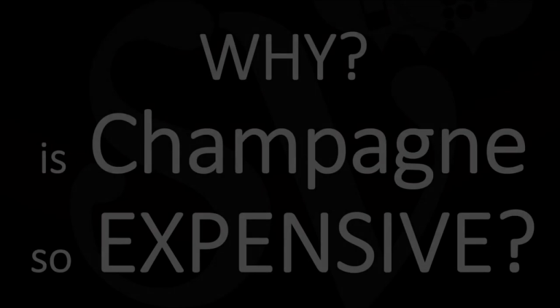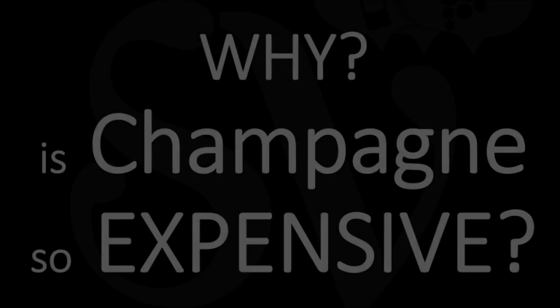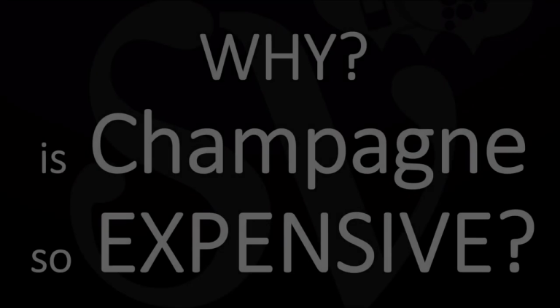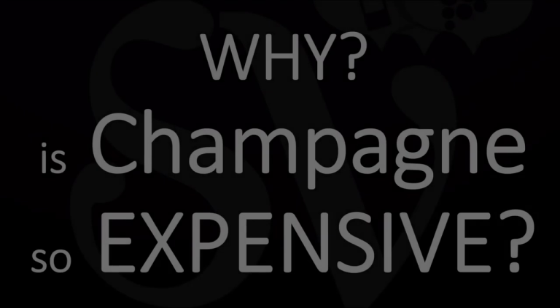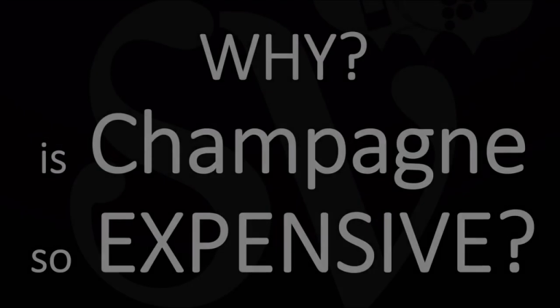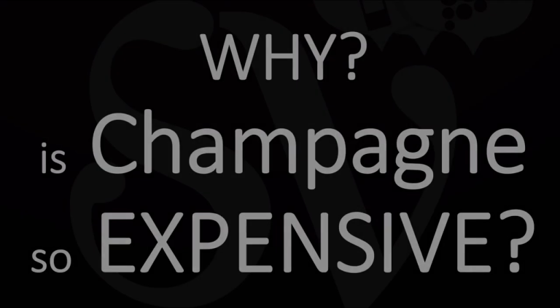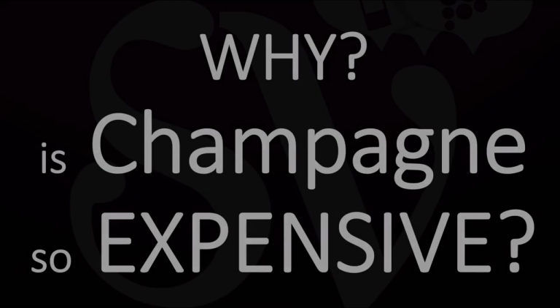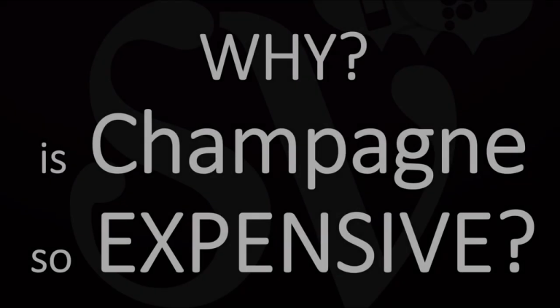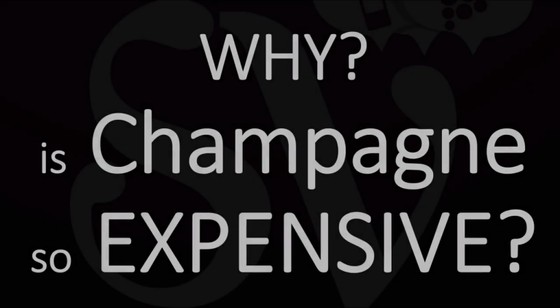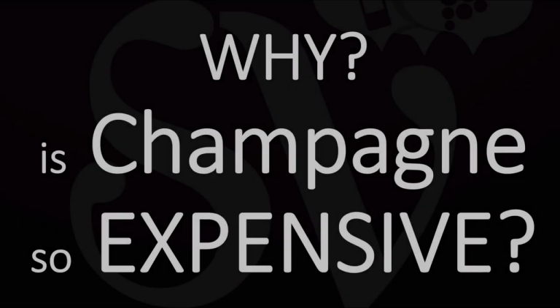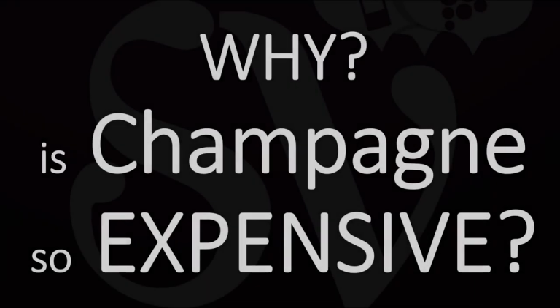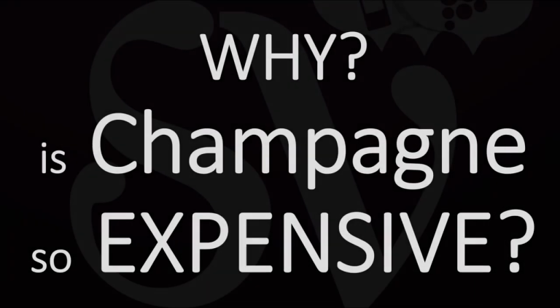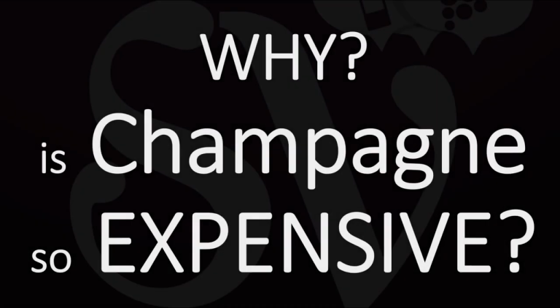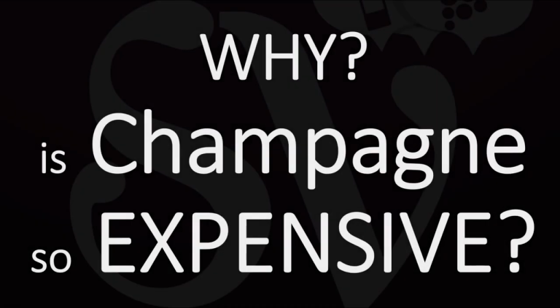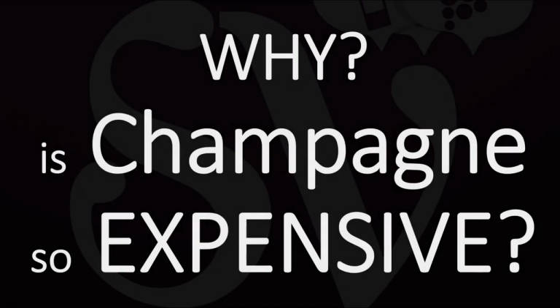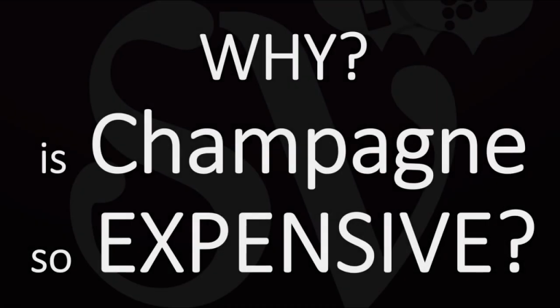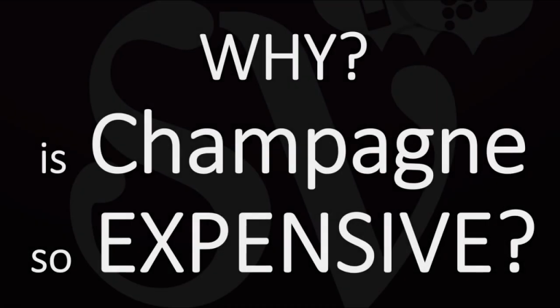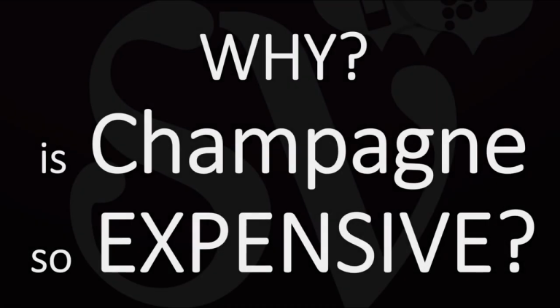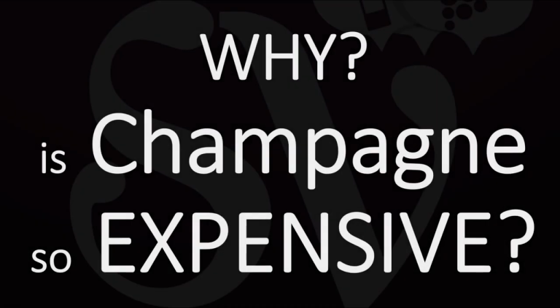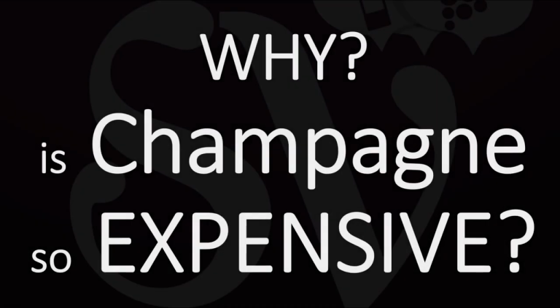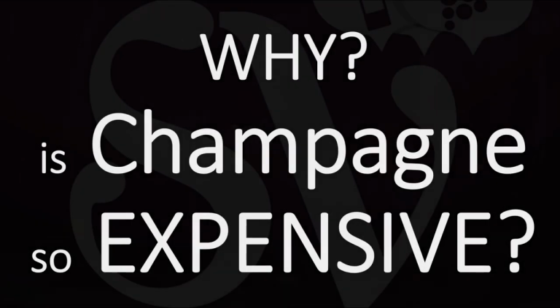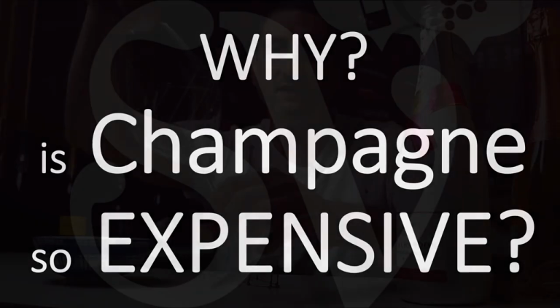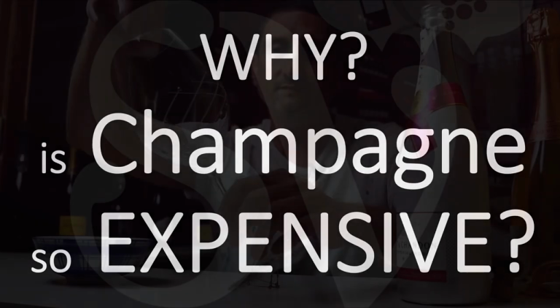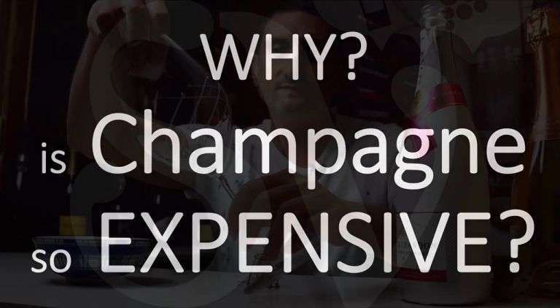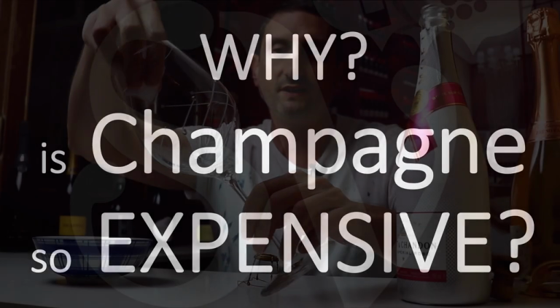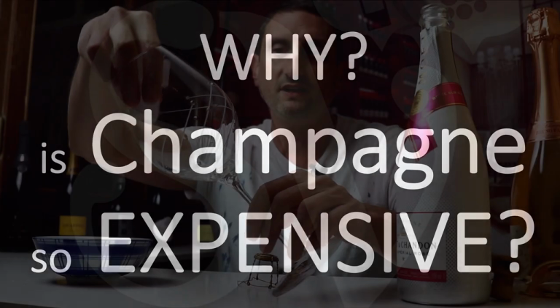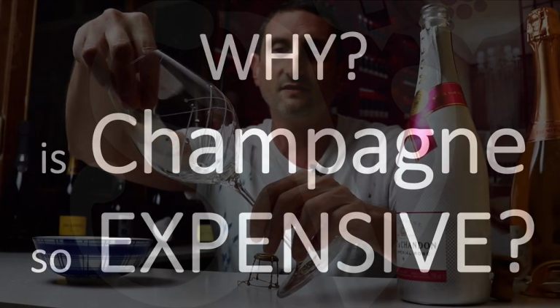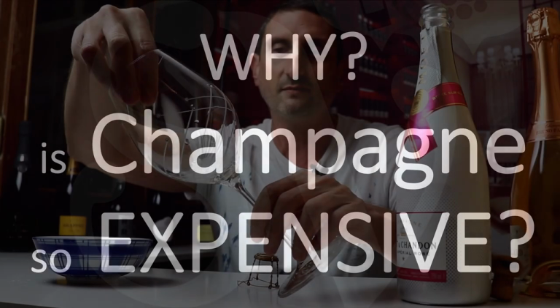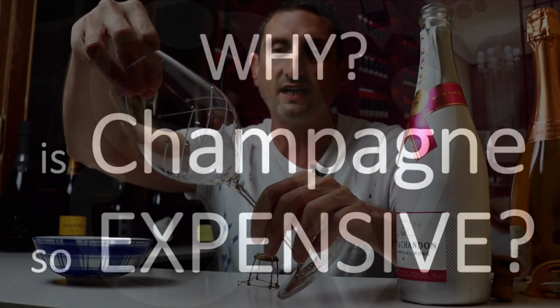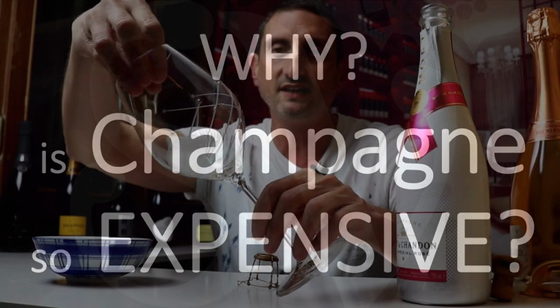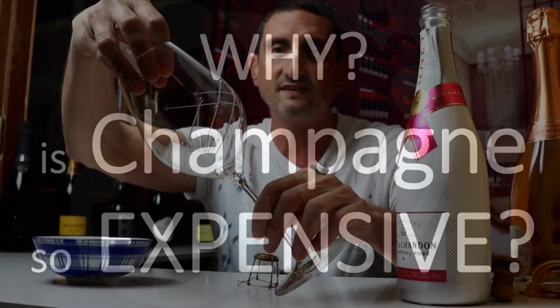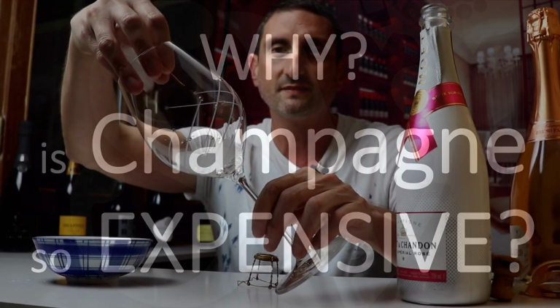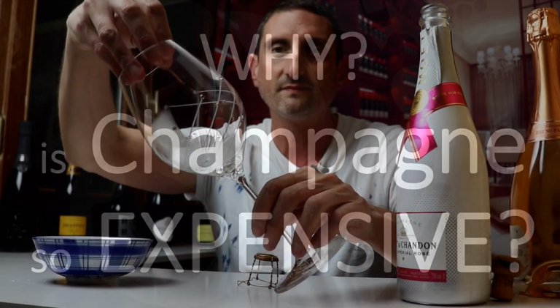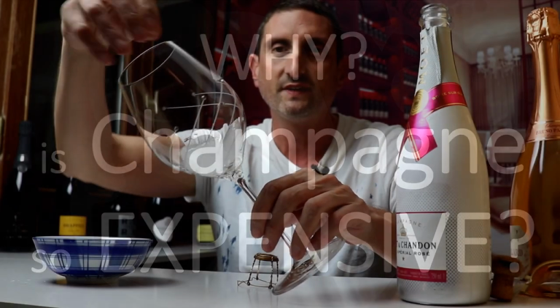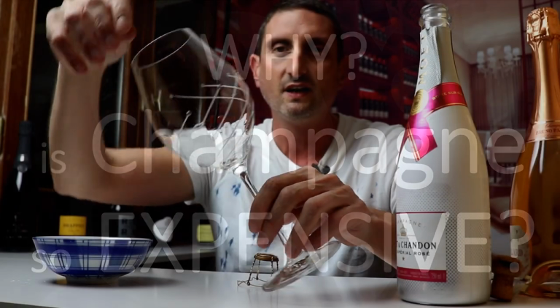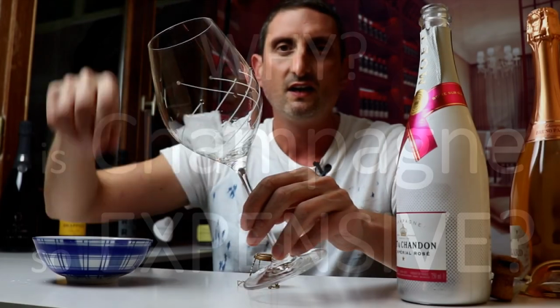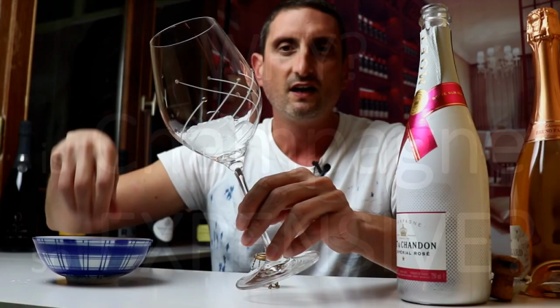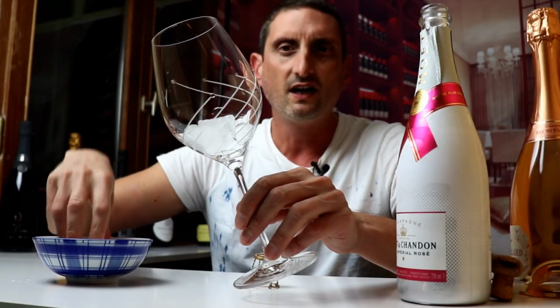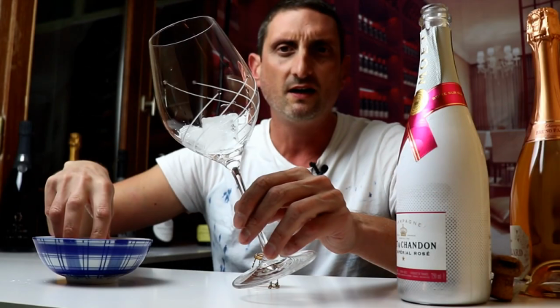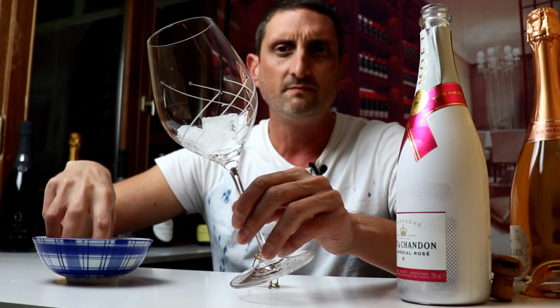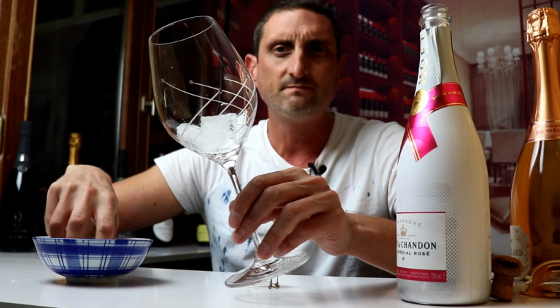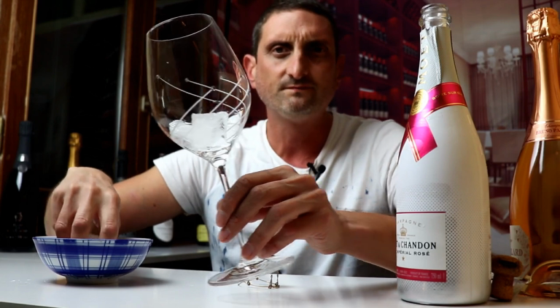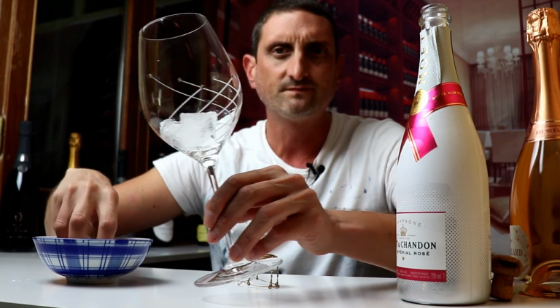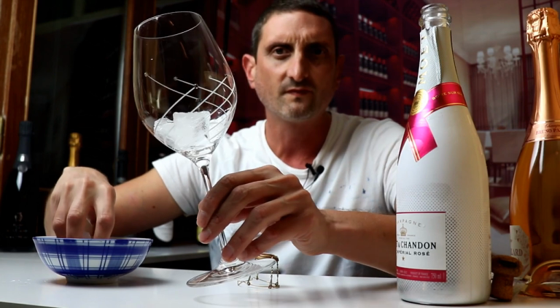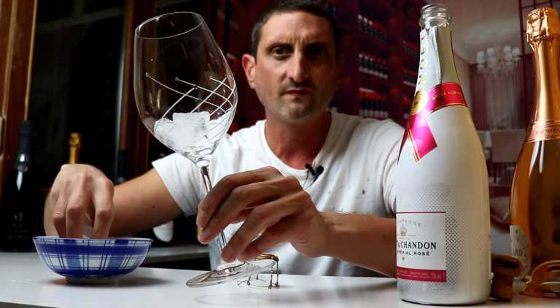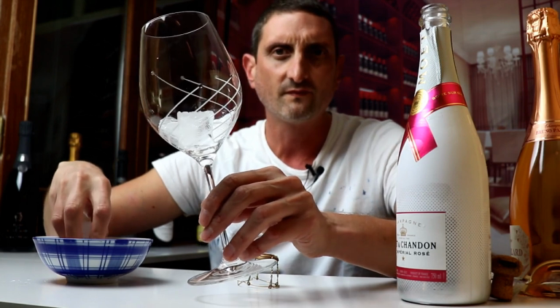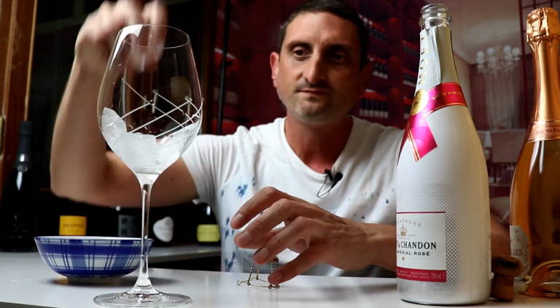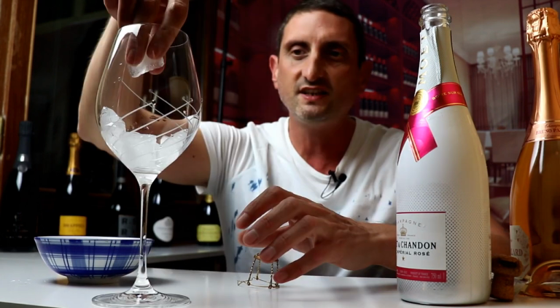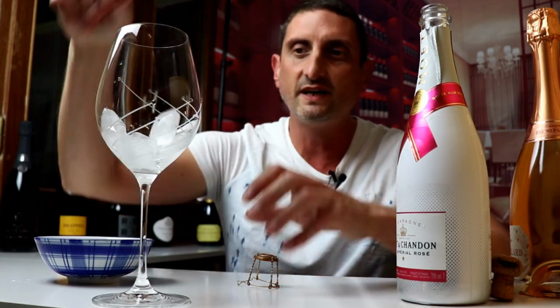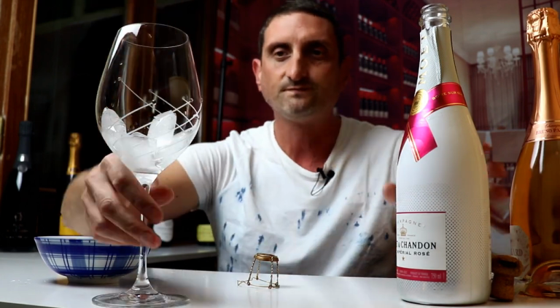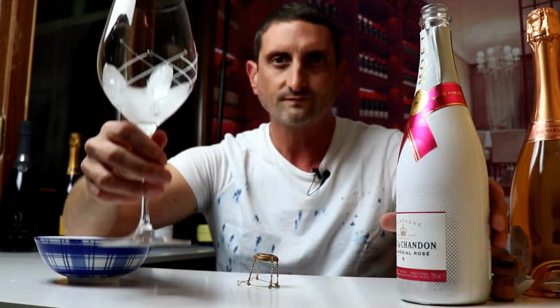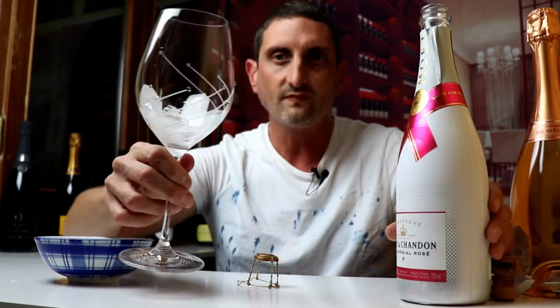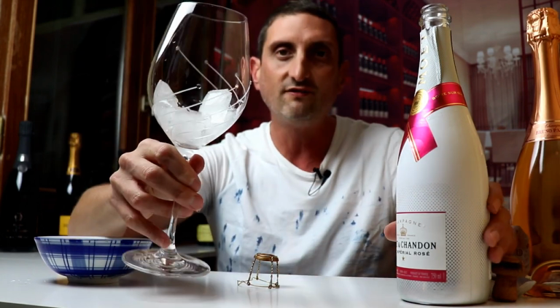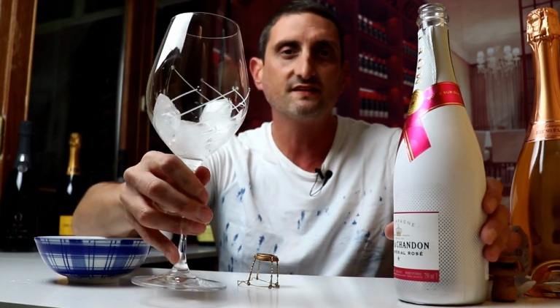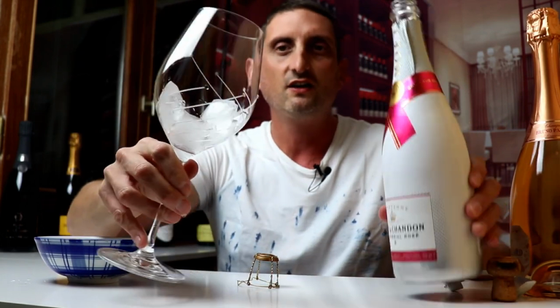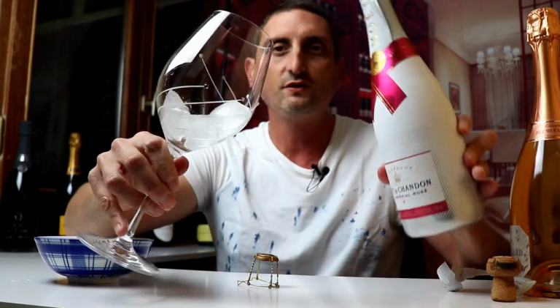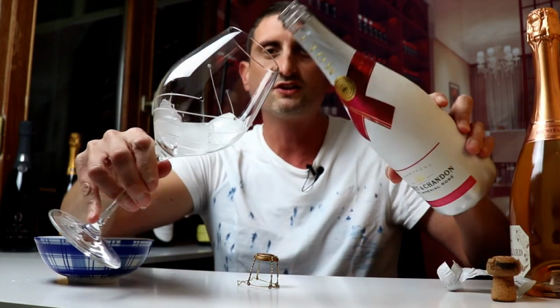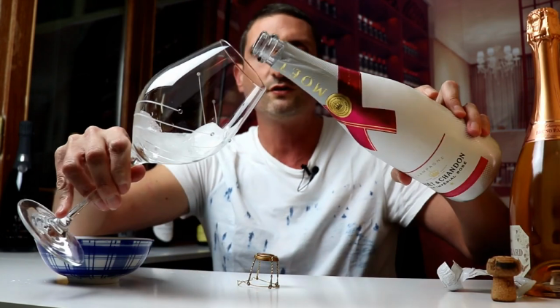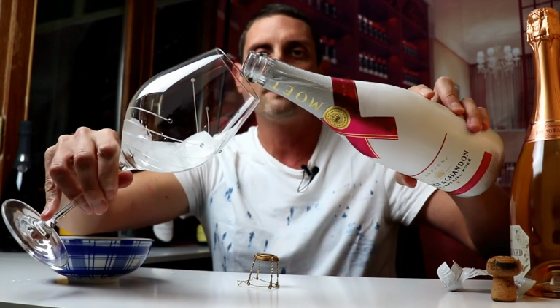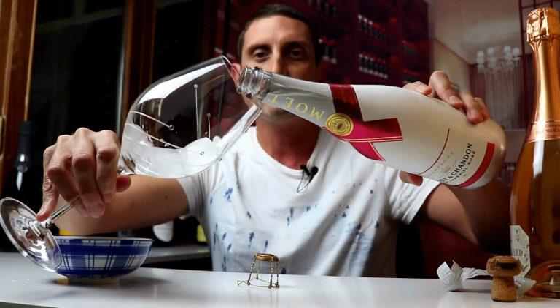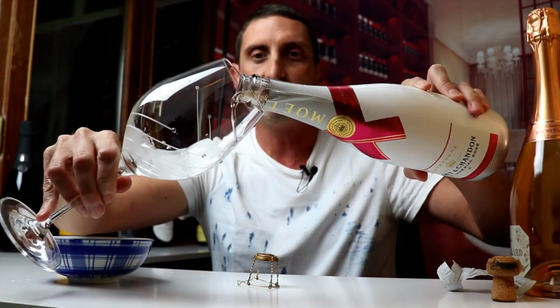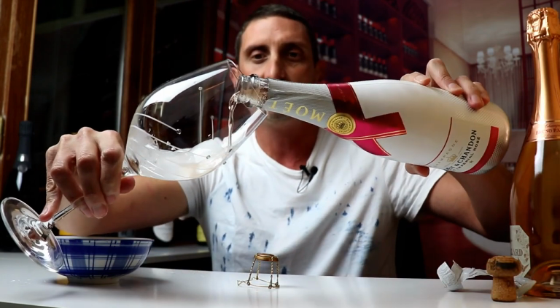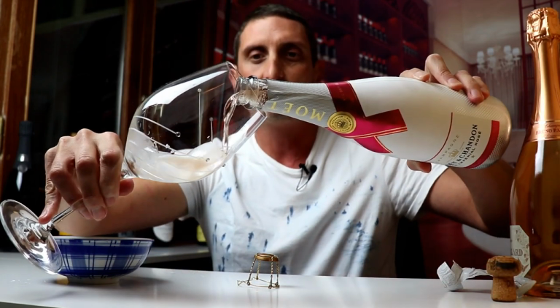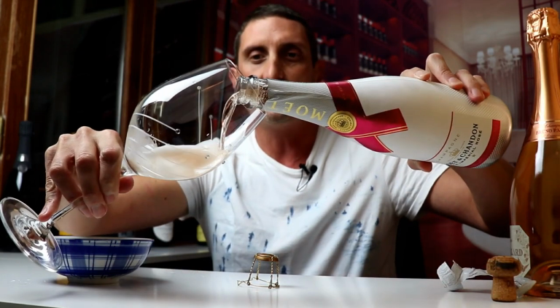What is up, guys? This is Julien, the French wine-making guy who makes wine videos here on YouTube, including yes, quite a few champagne videos indeed.